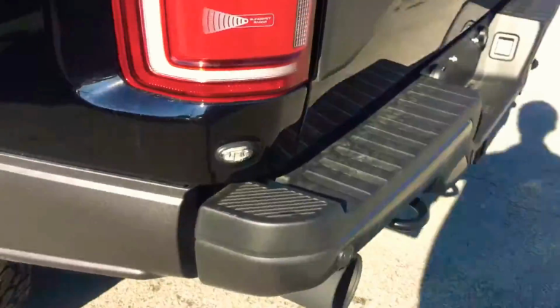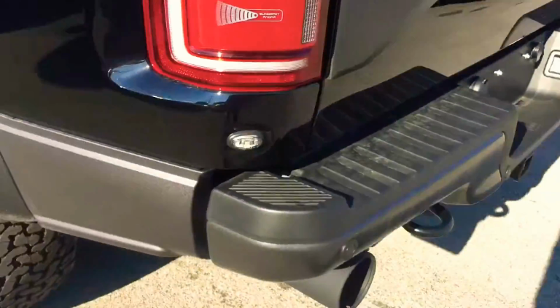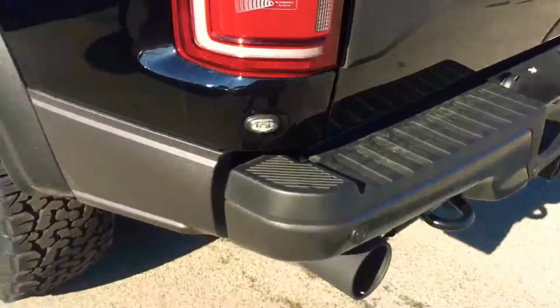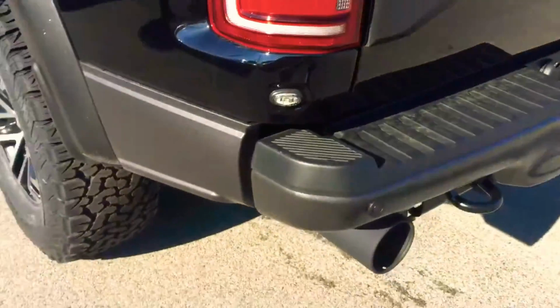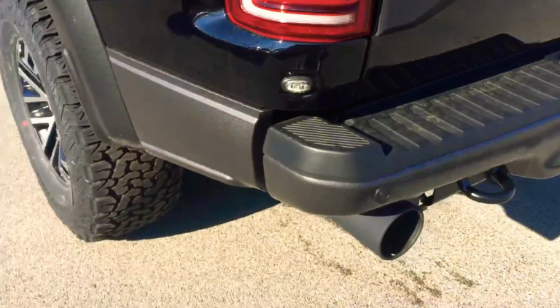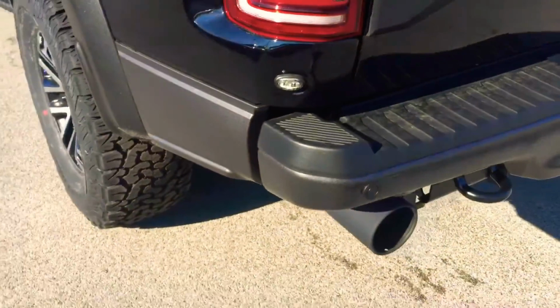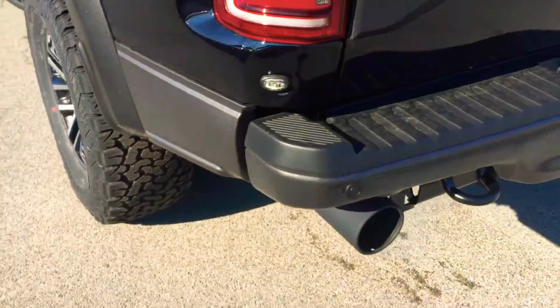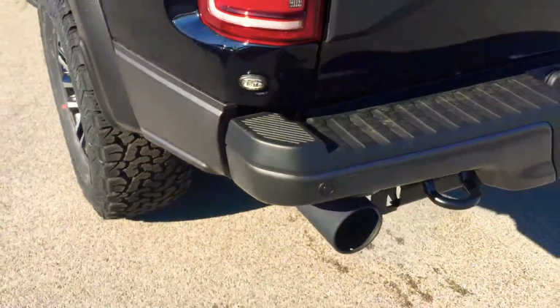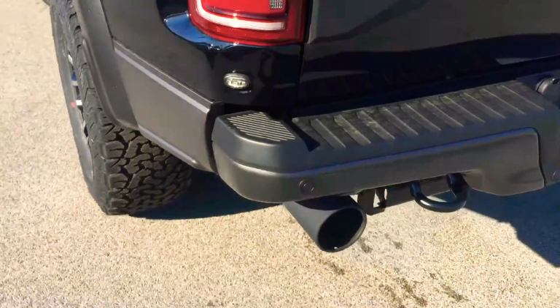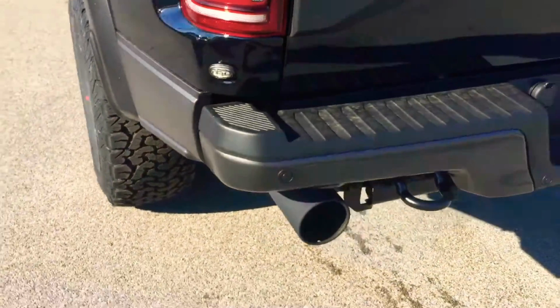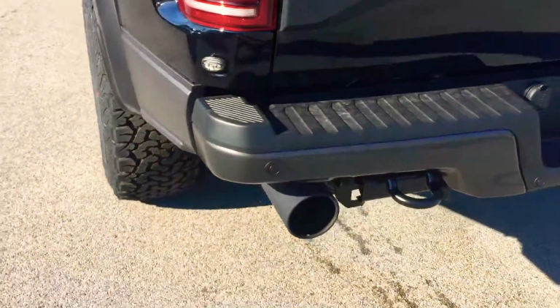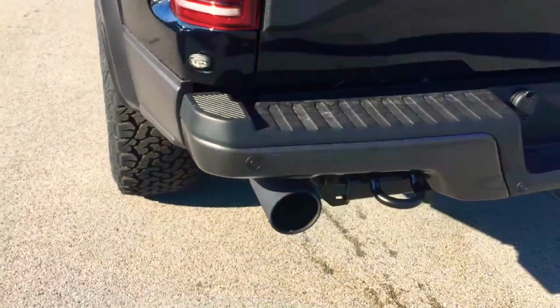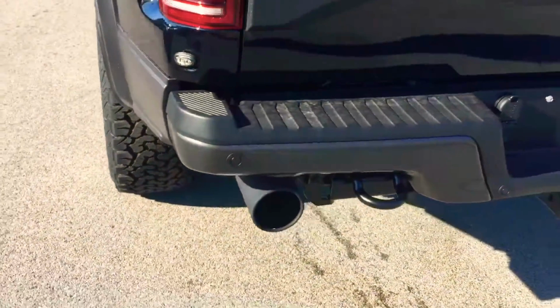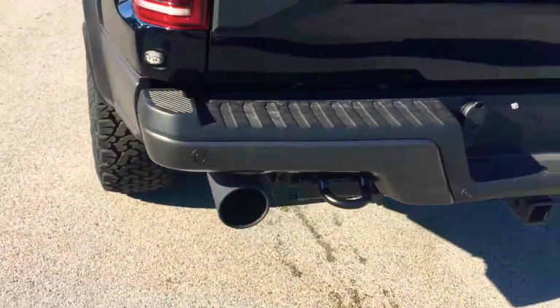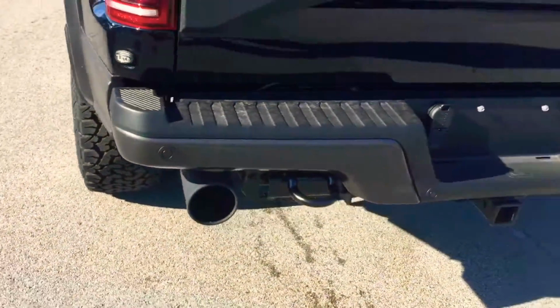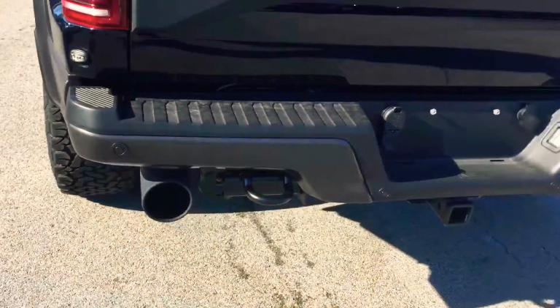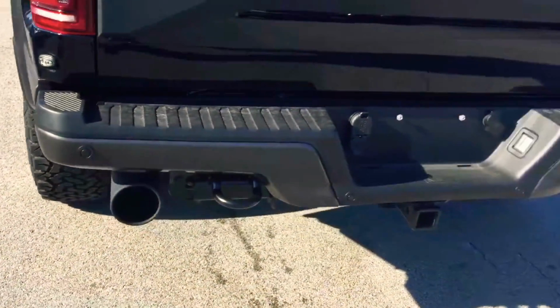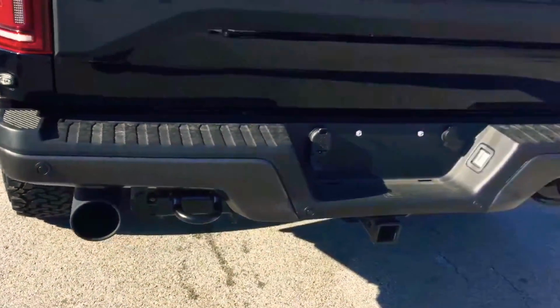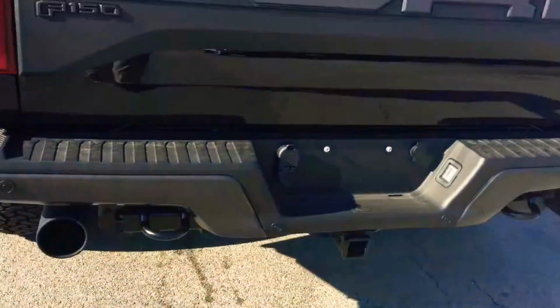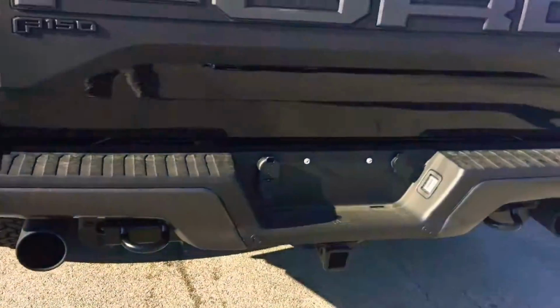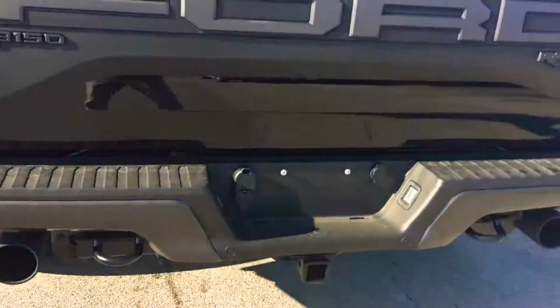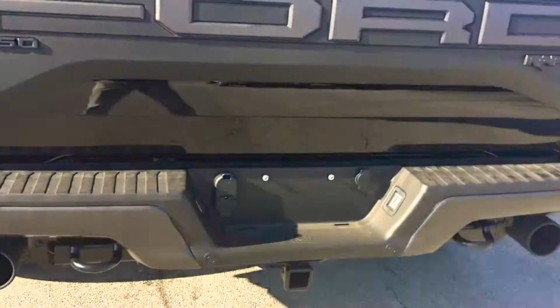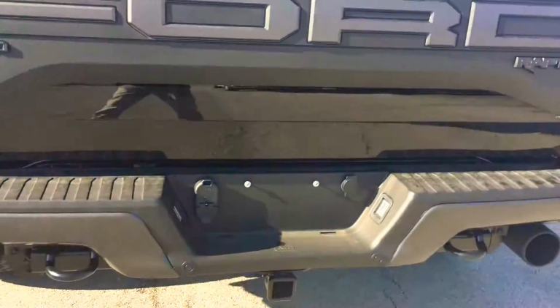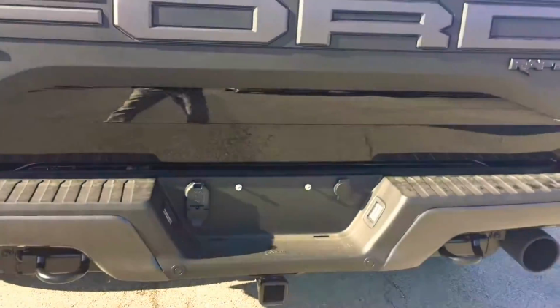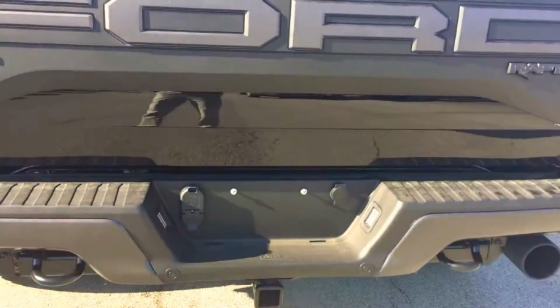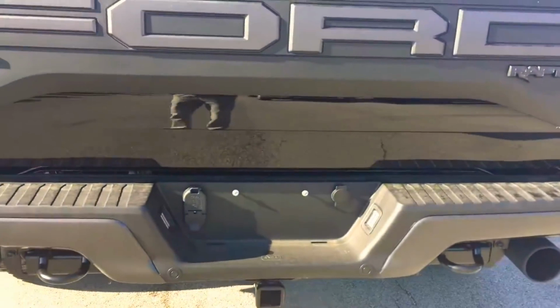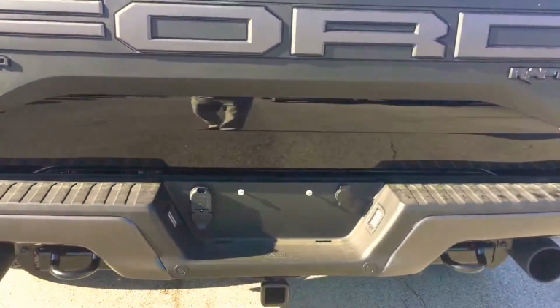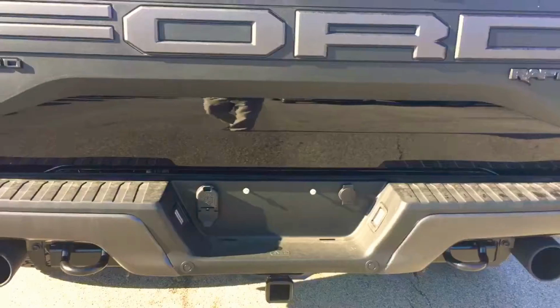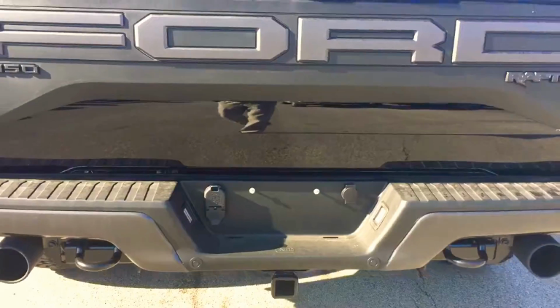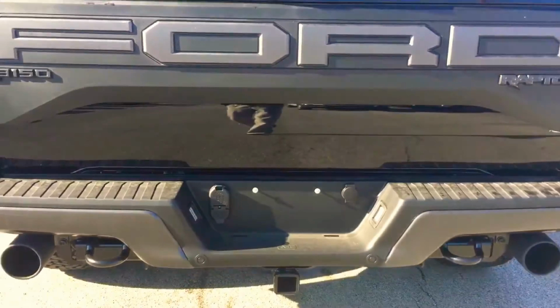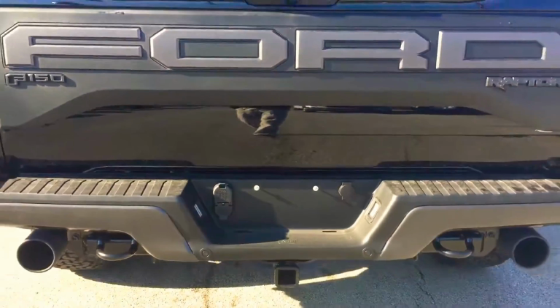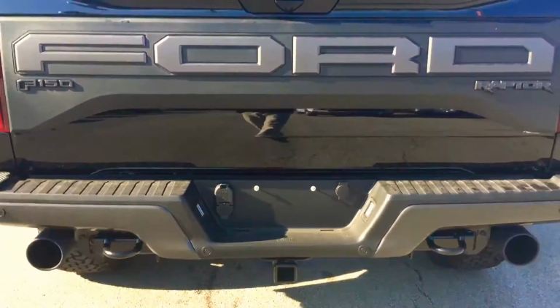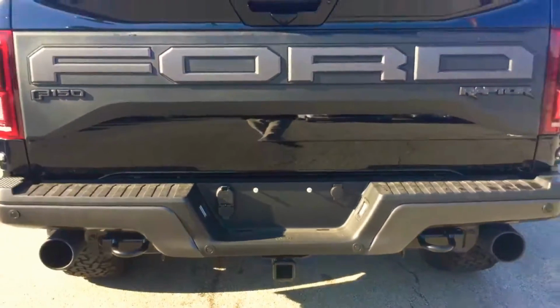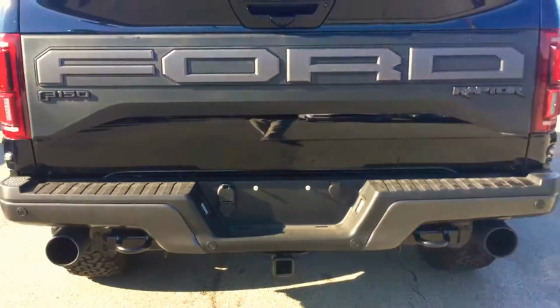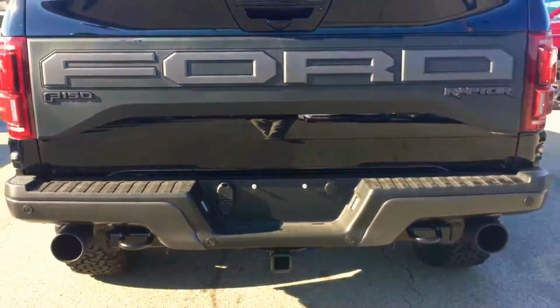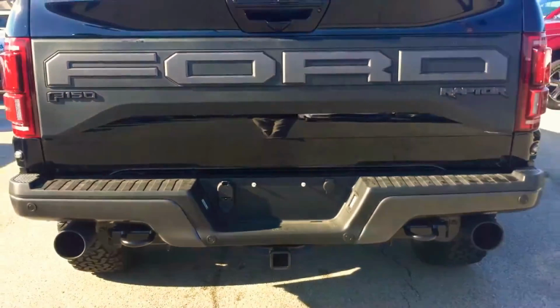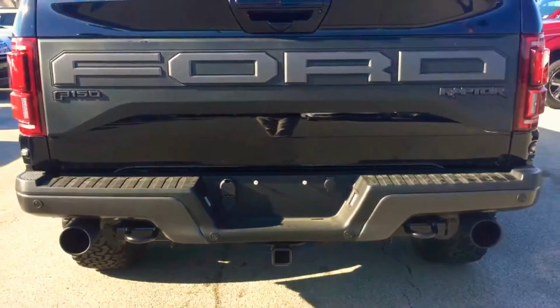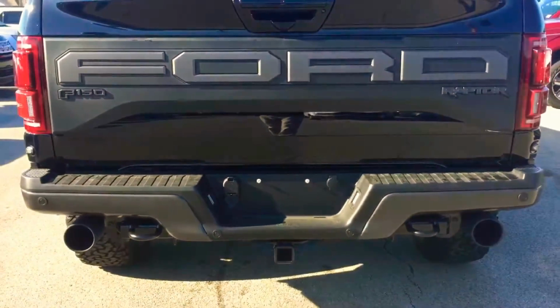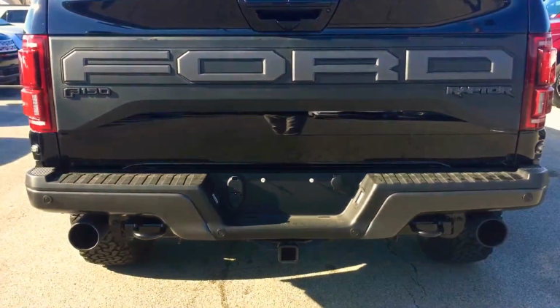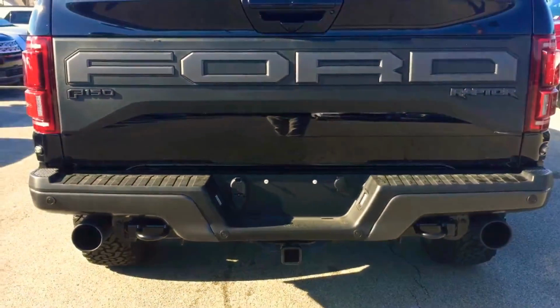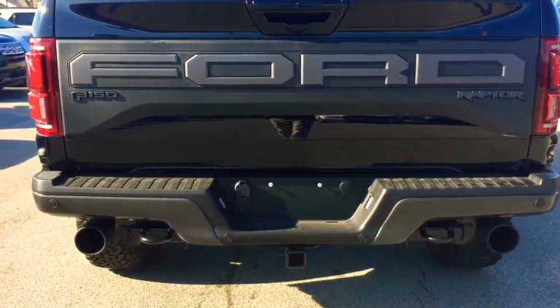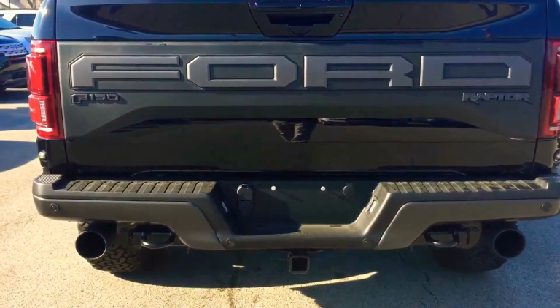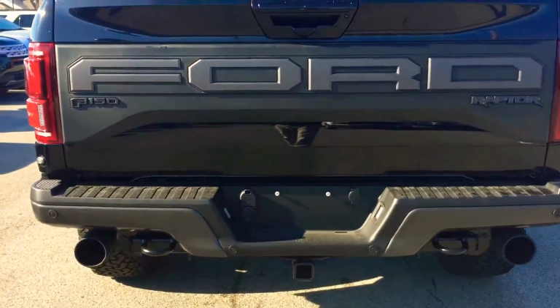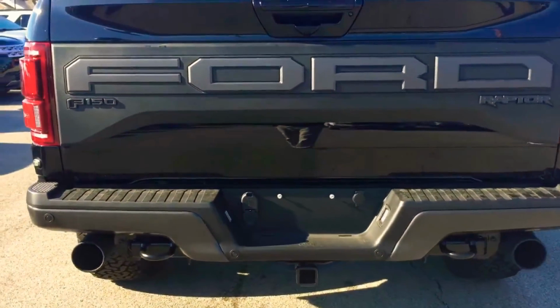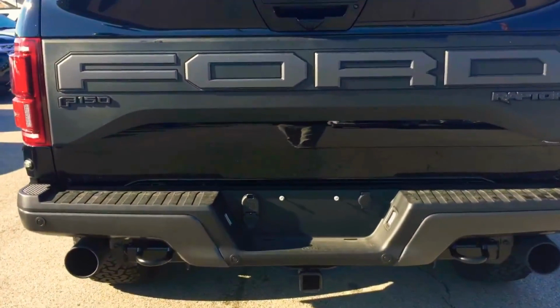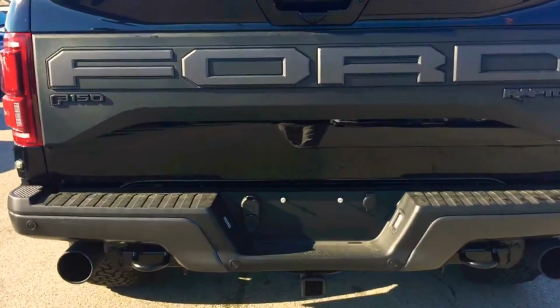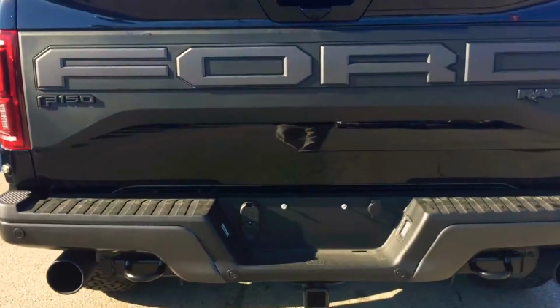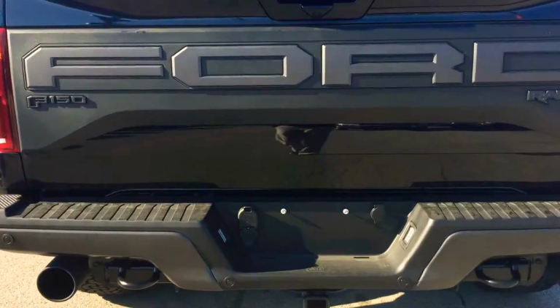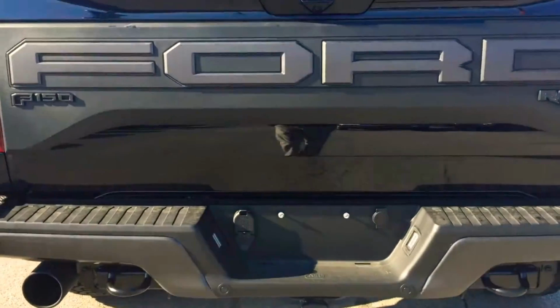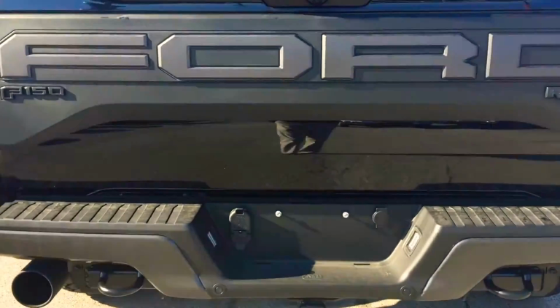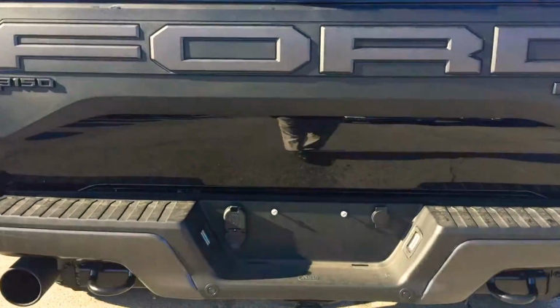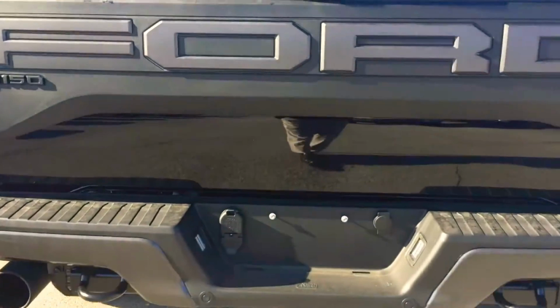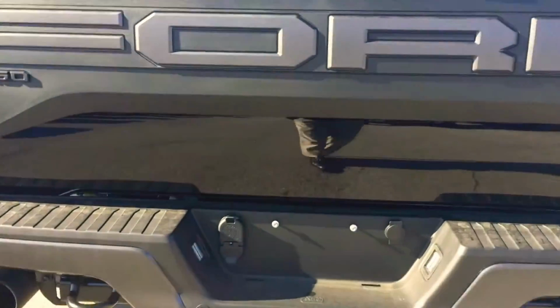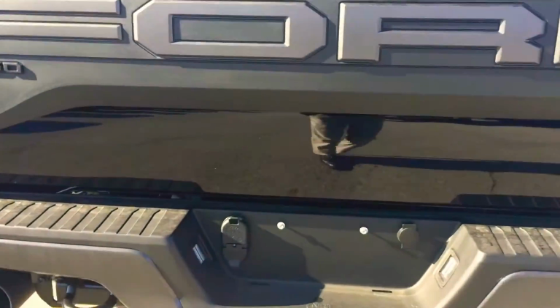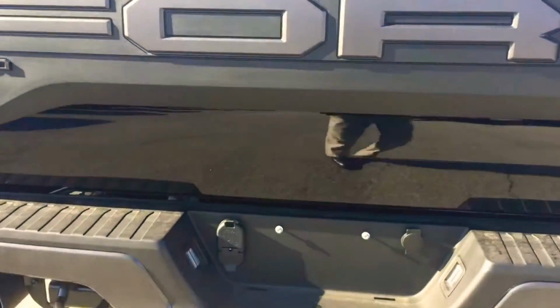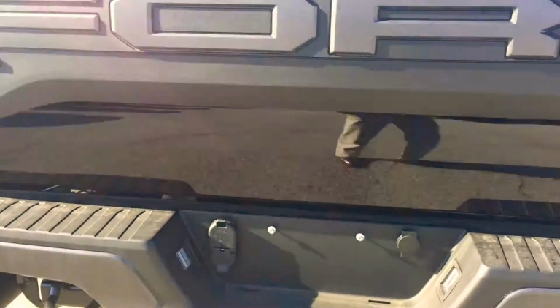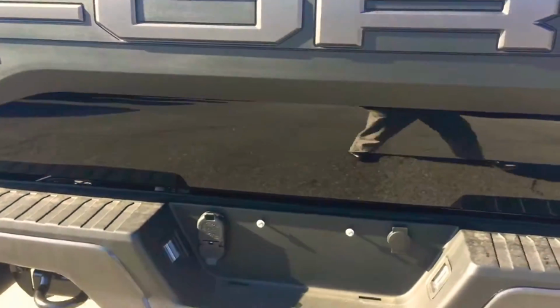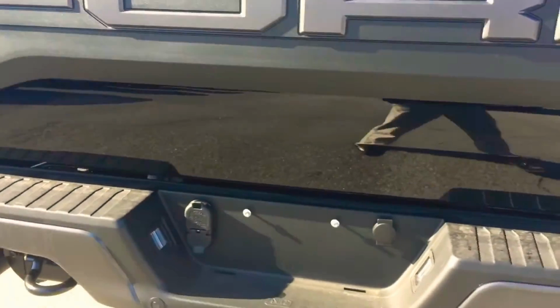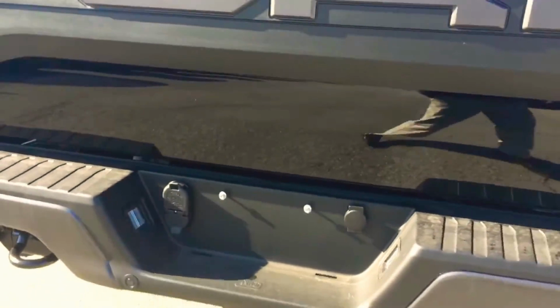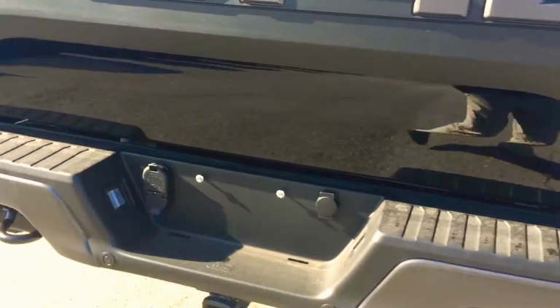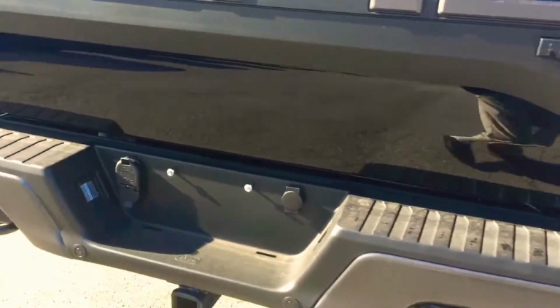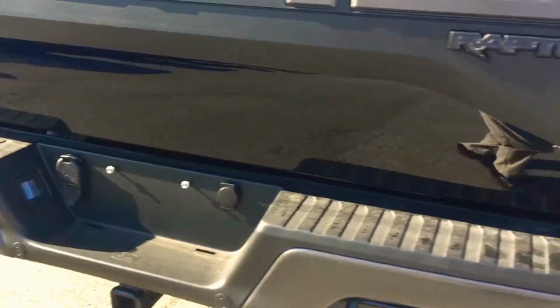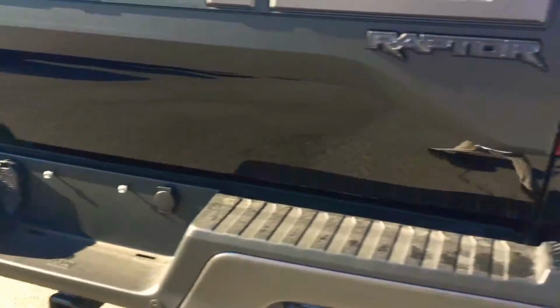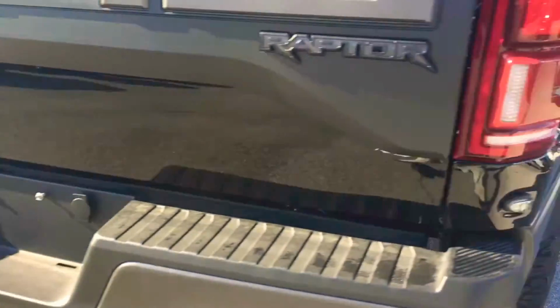Across the back, it has backup sensors as well as a backup camera. Makes it easy to back up to a trailer or back it out of a garage or out of a parking spot.